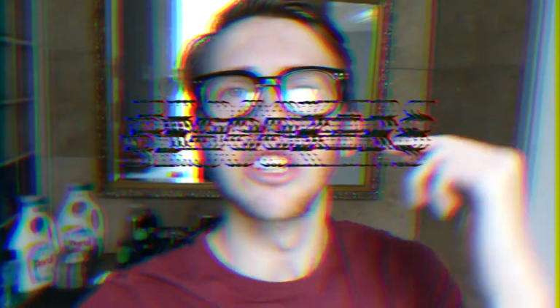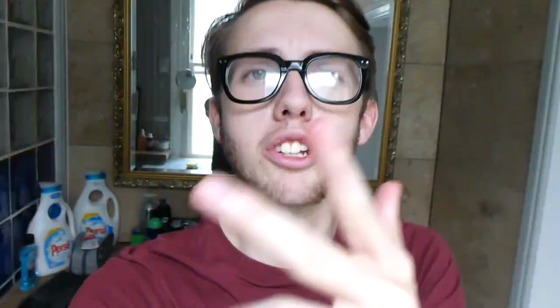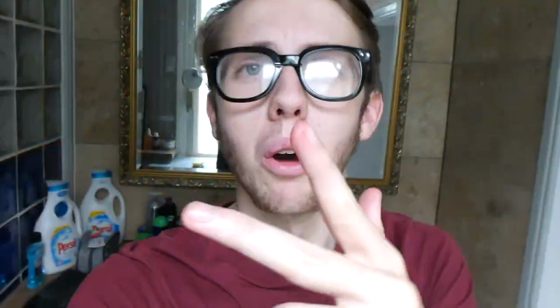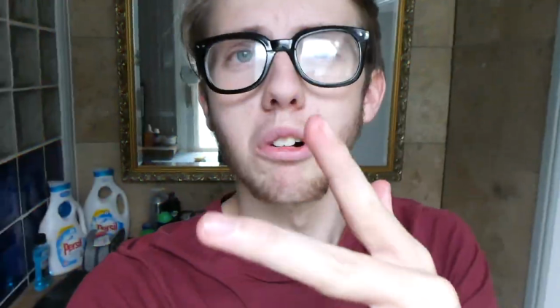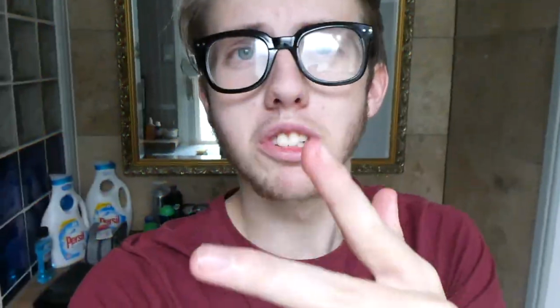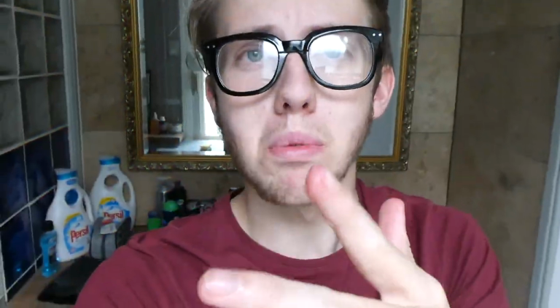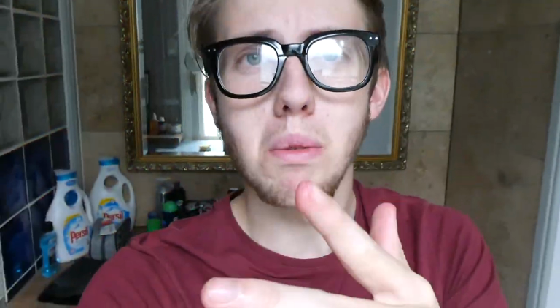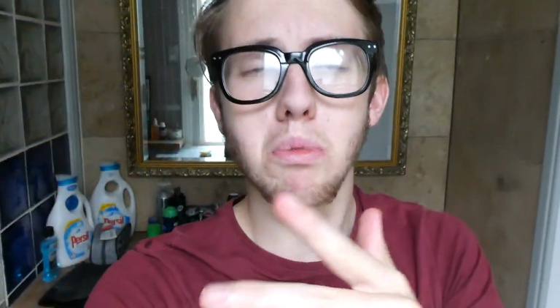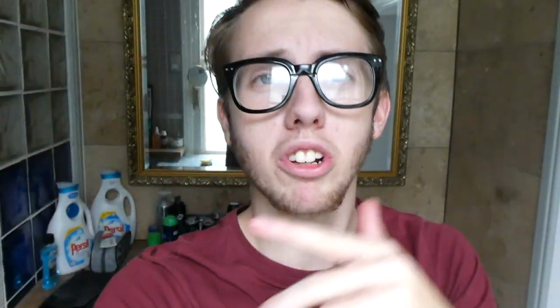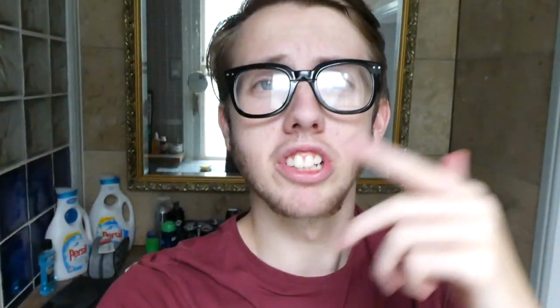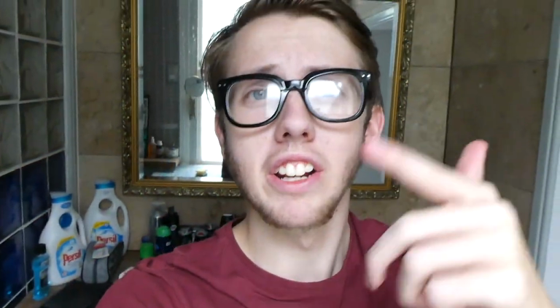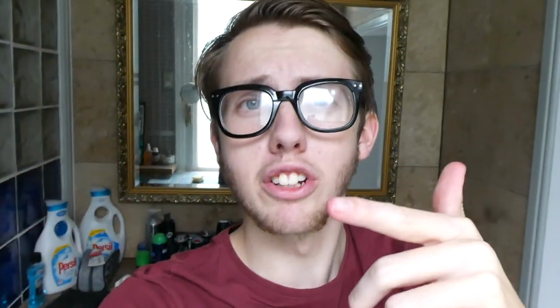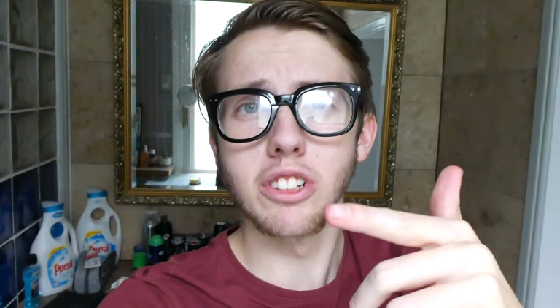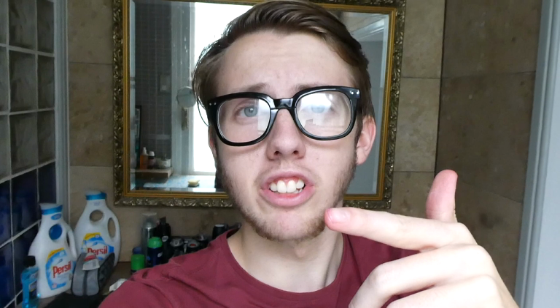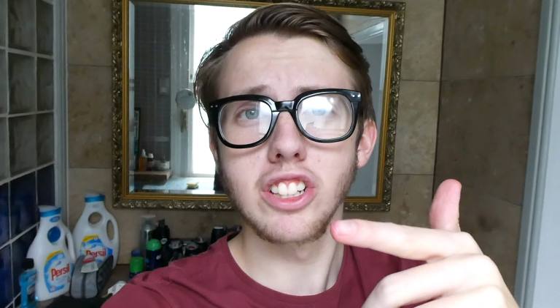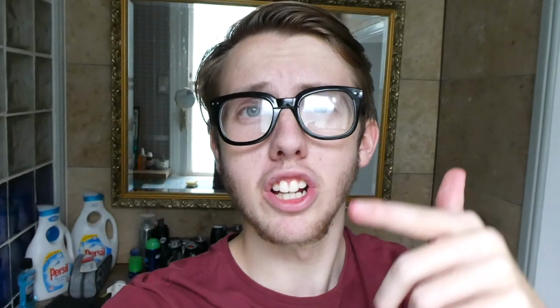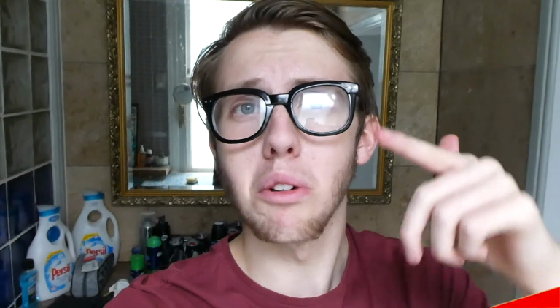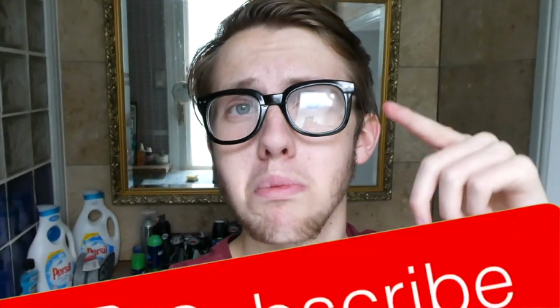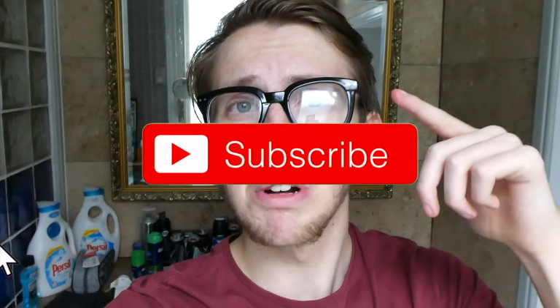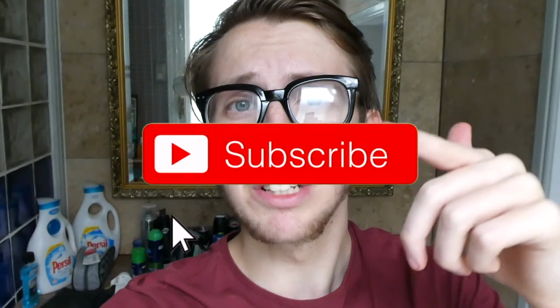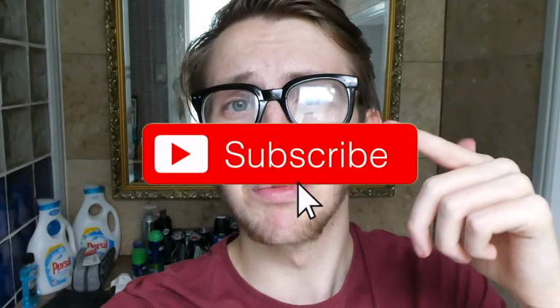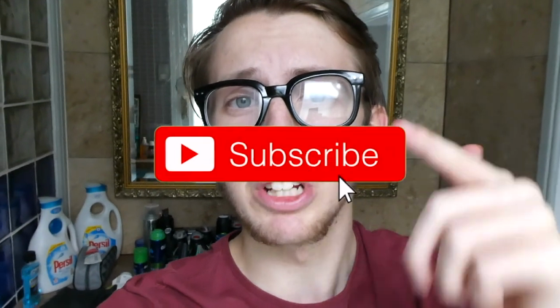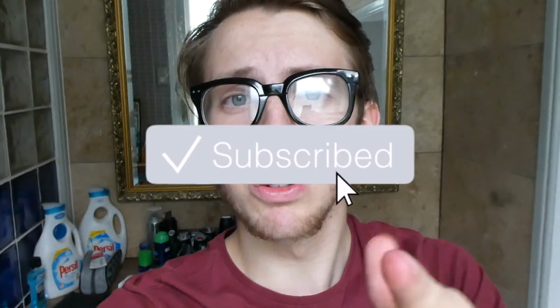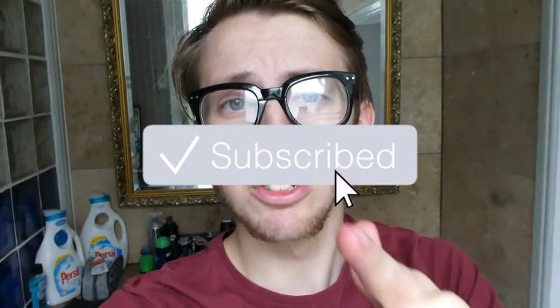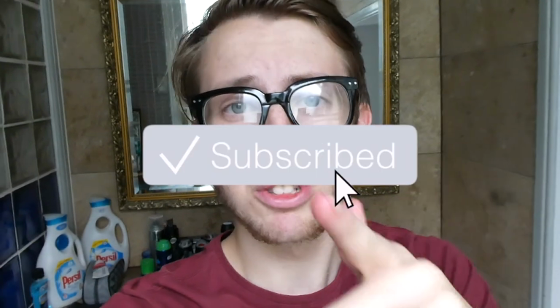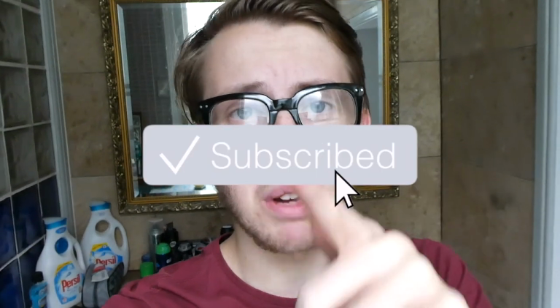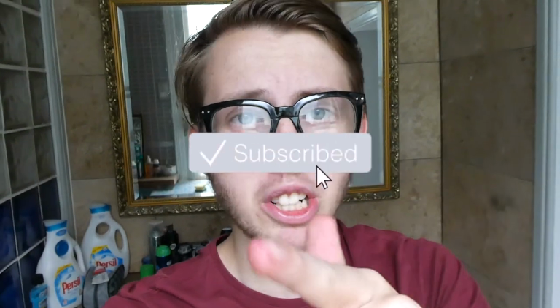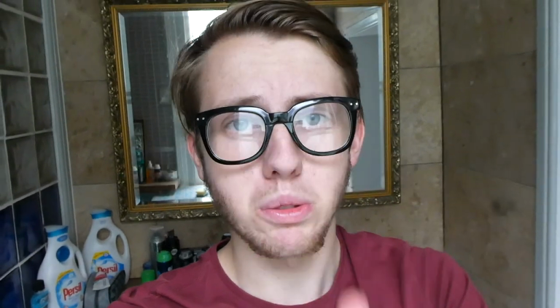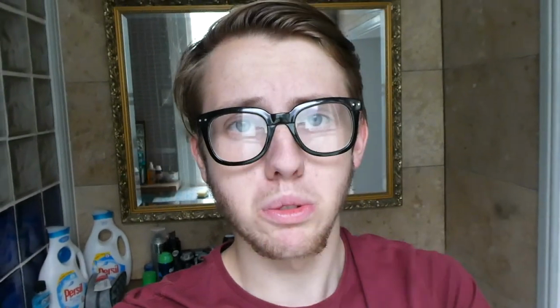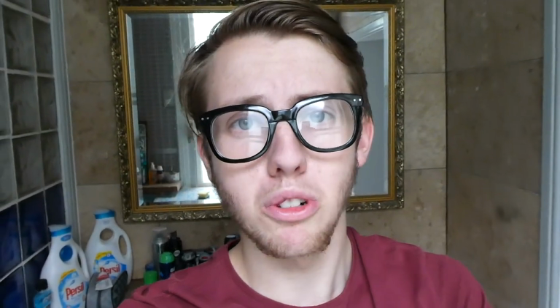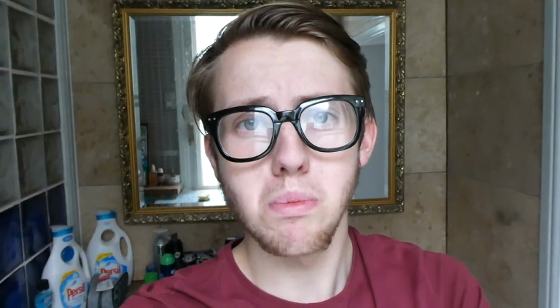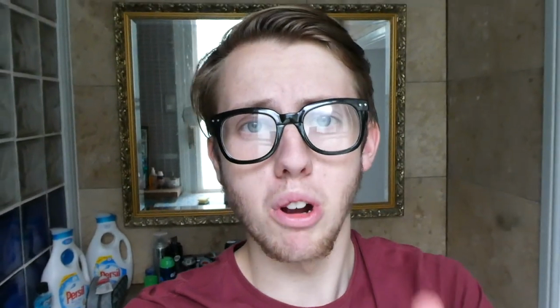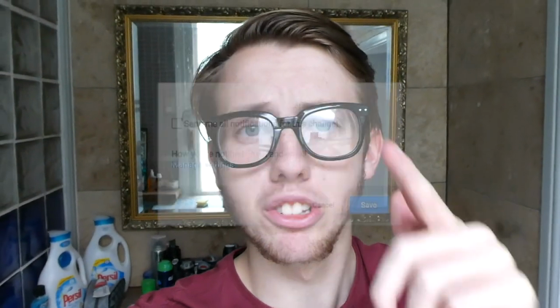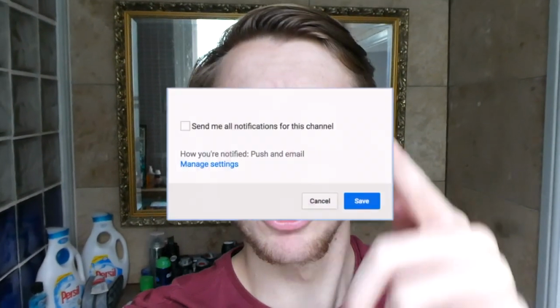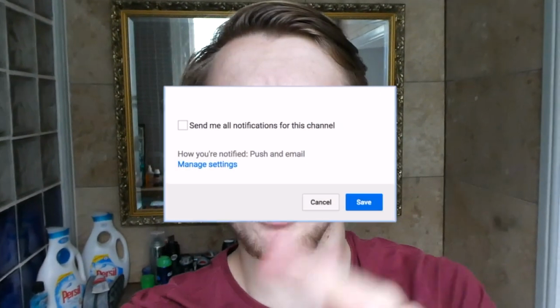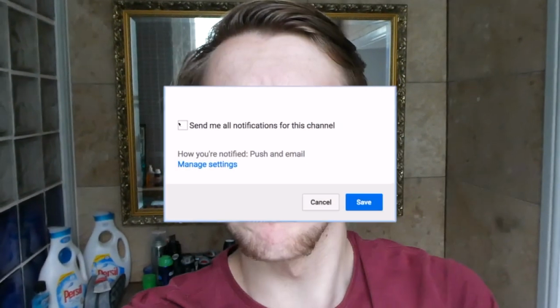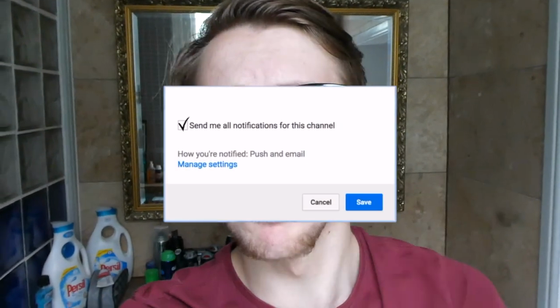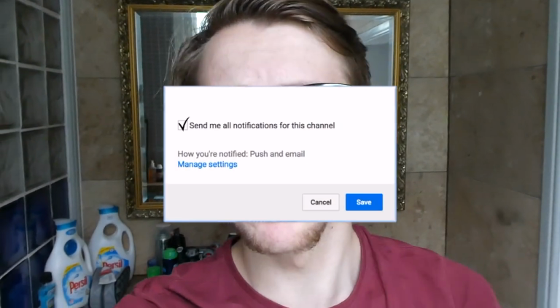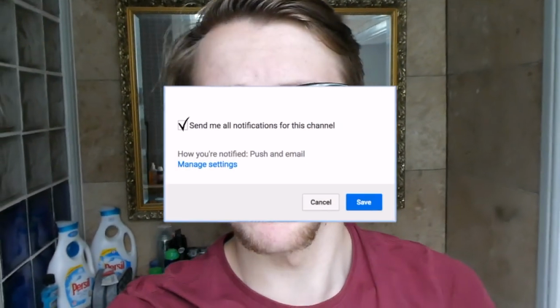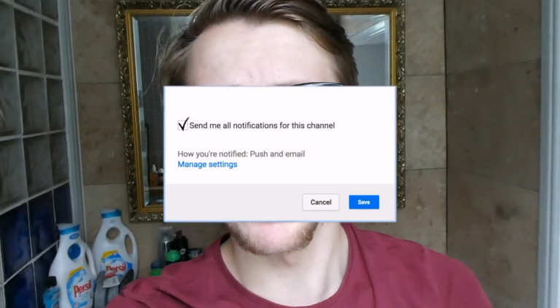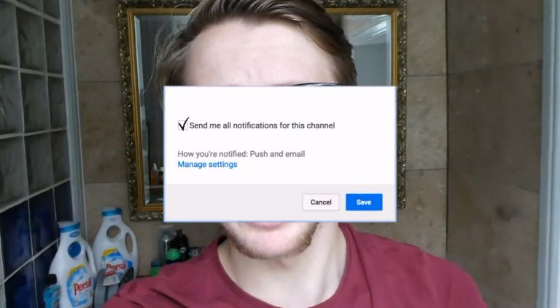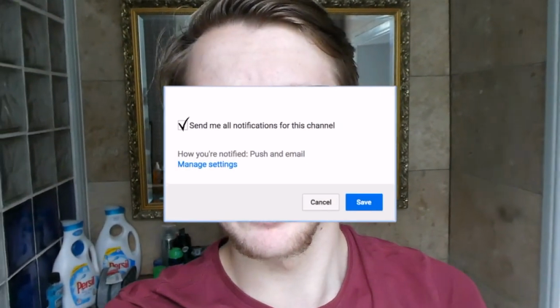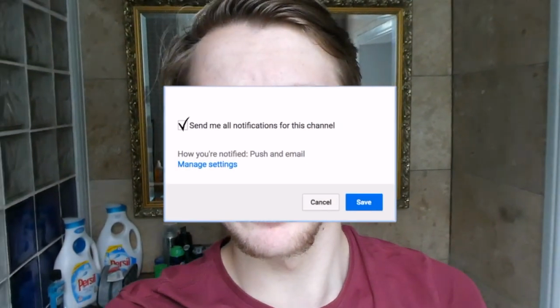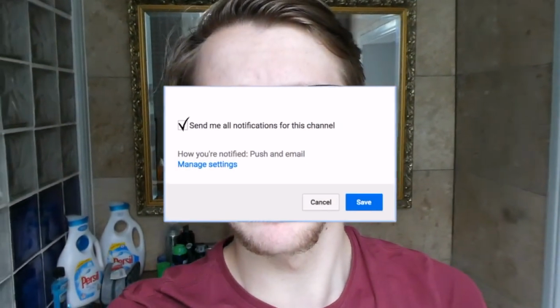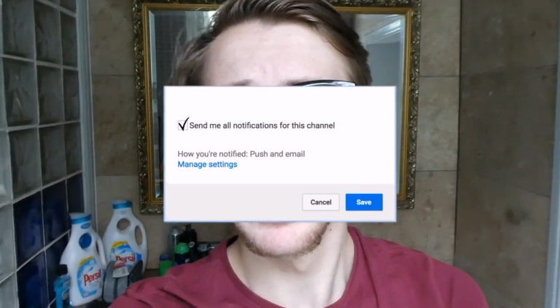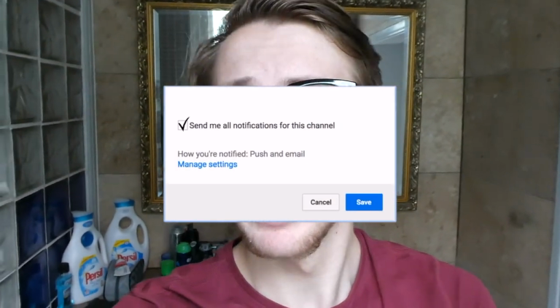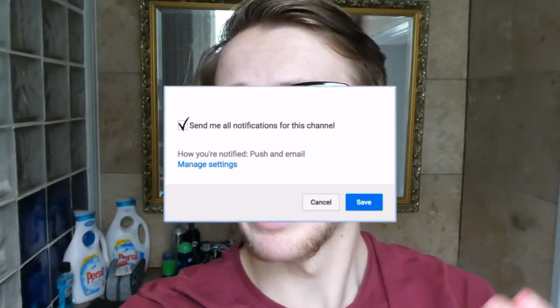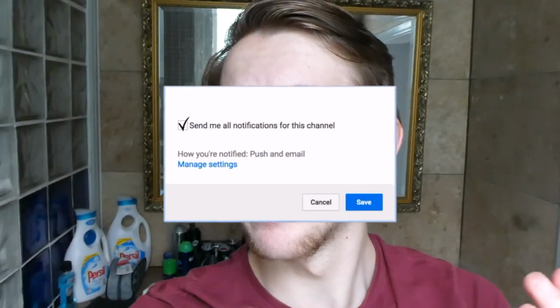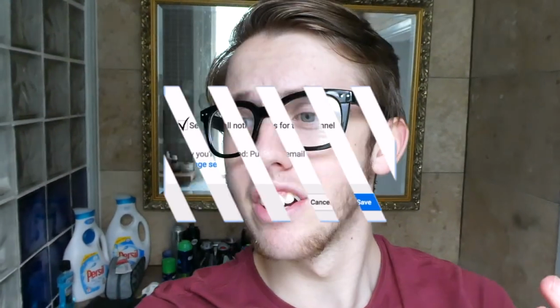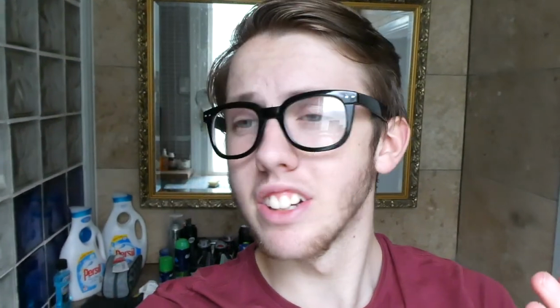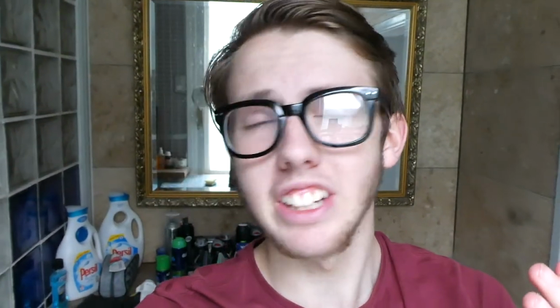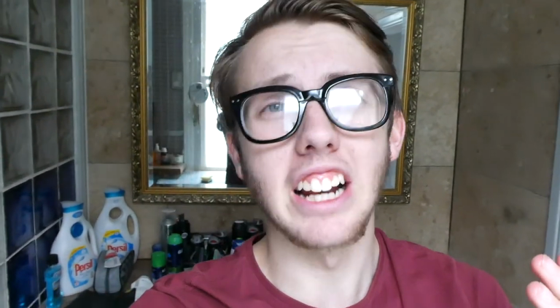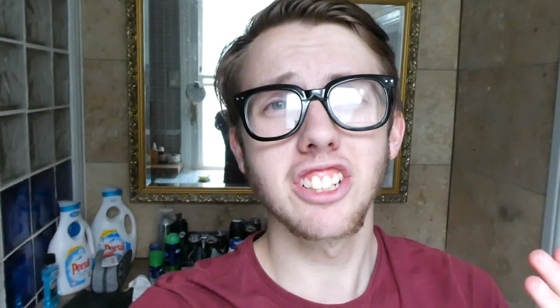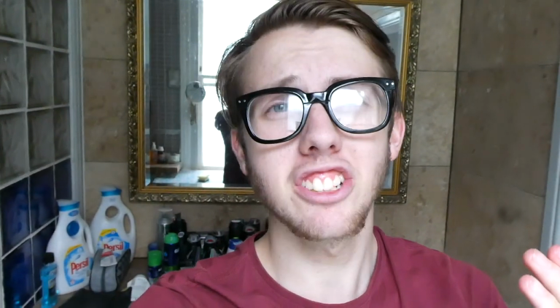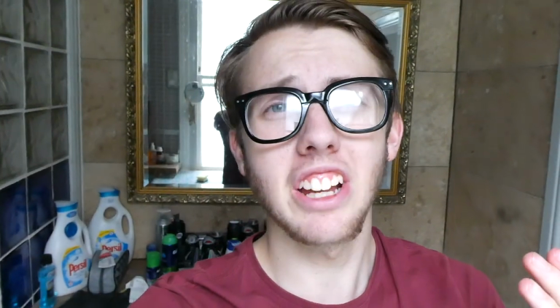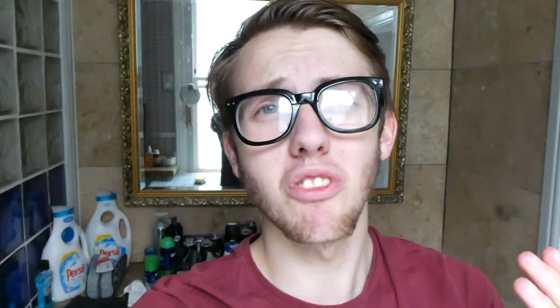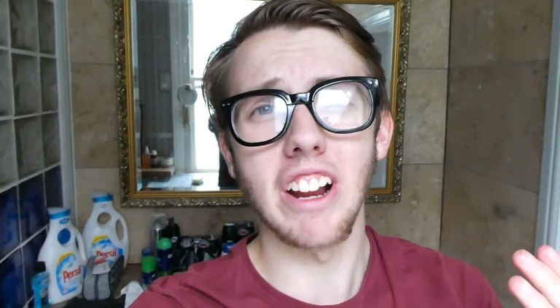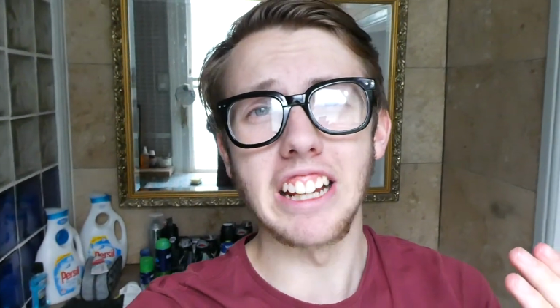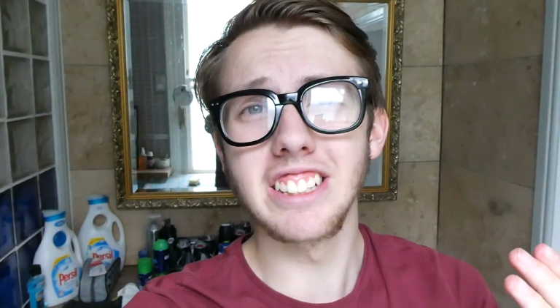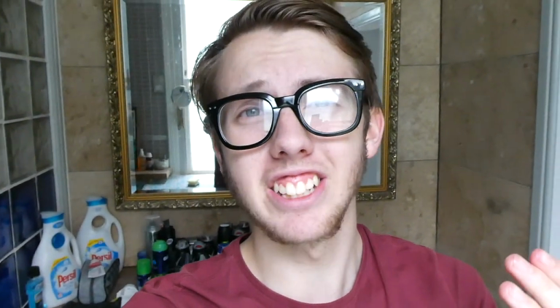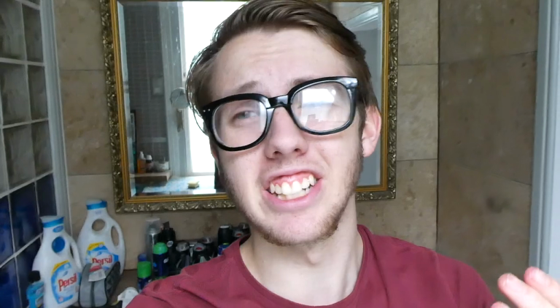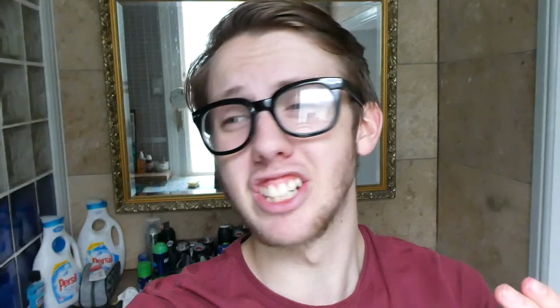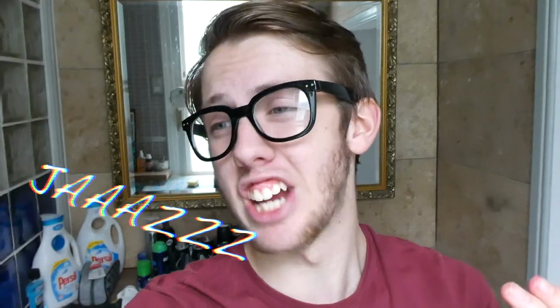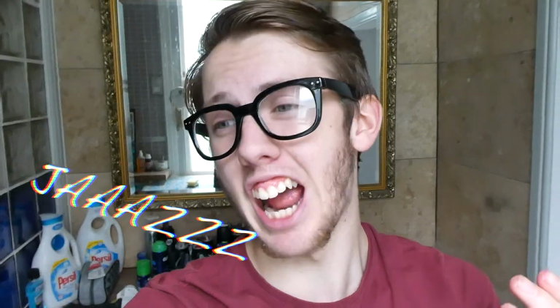Yo, what's up, I'm Brokers, and if you're new to this channel, please make sure to smash that subscribe button, turn on post notifications, and let's just get right into this jam.